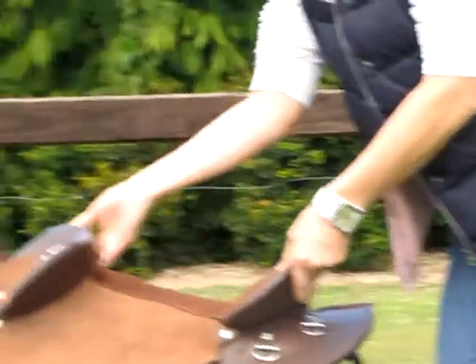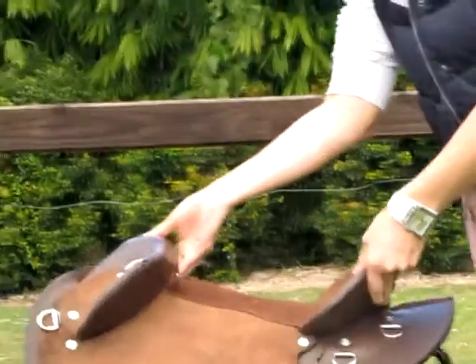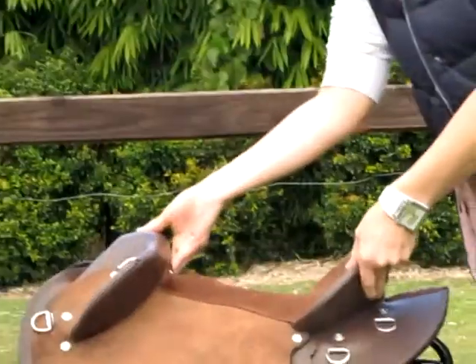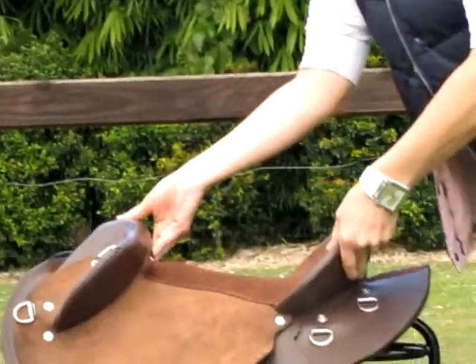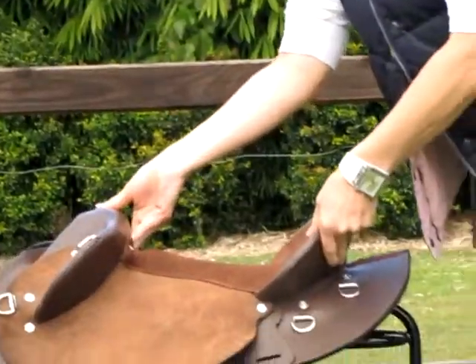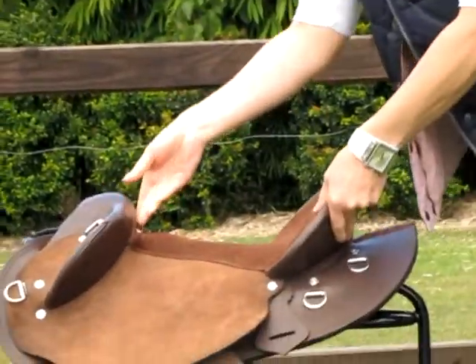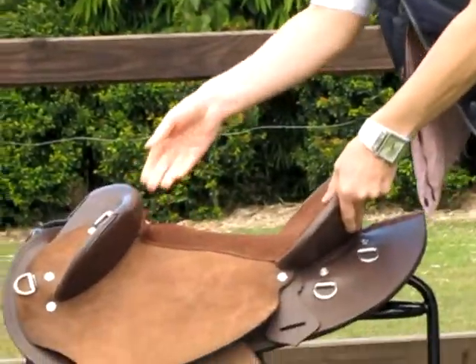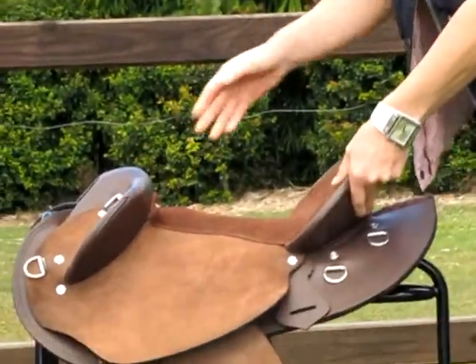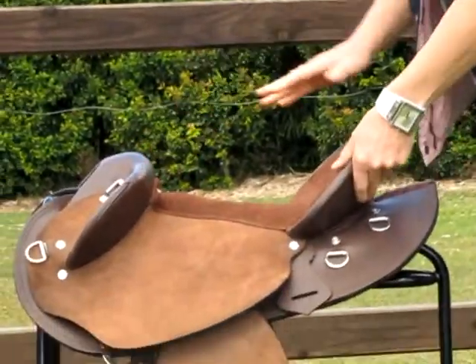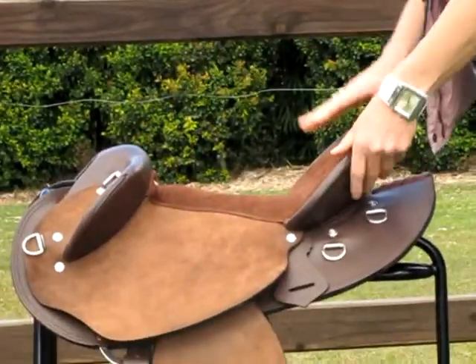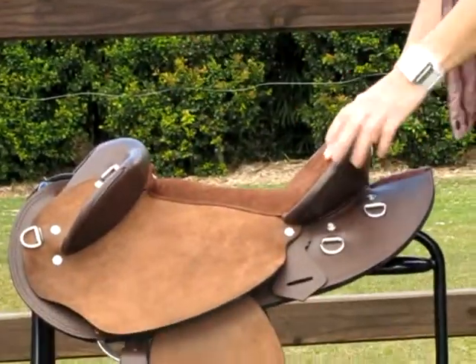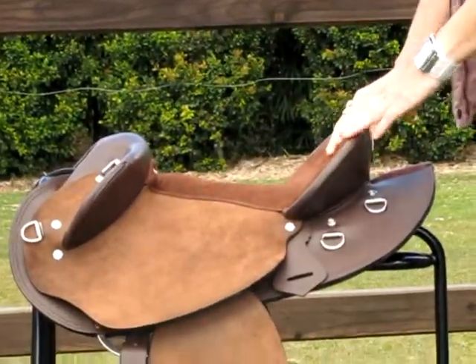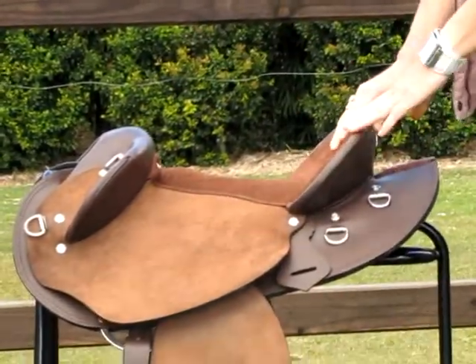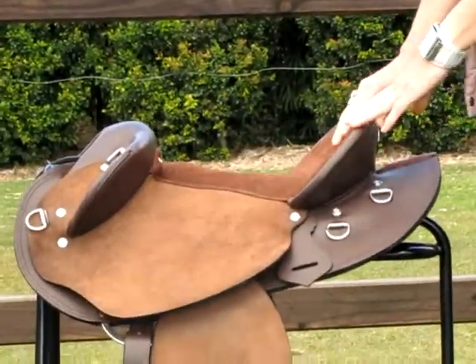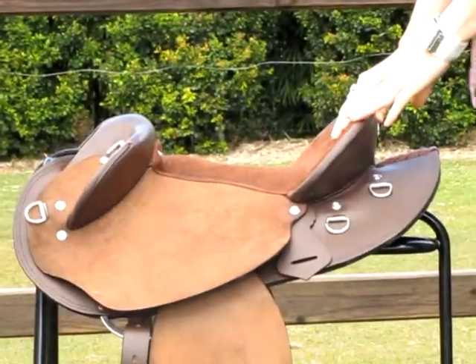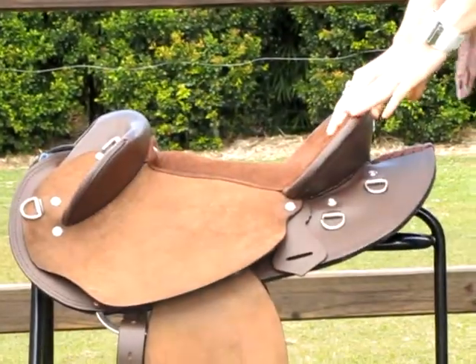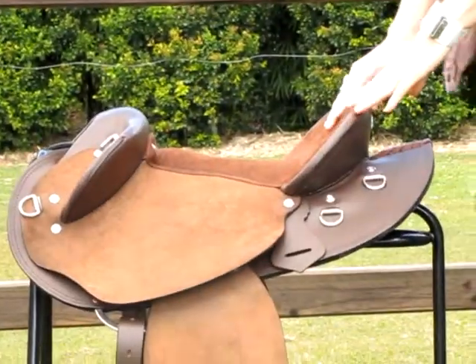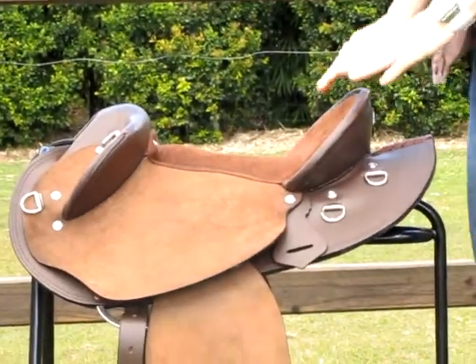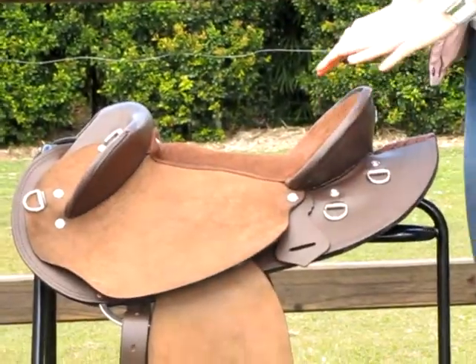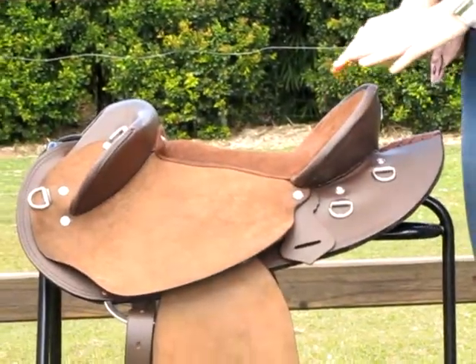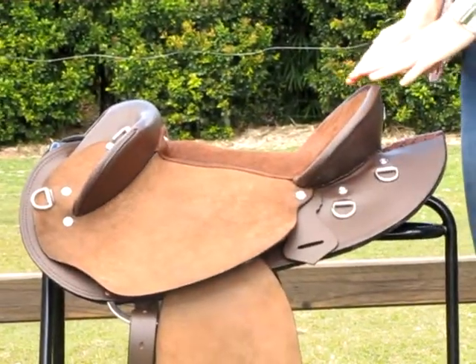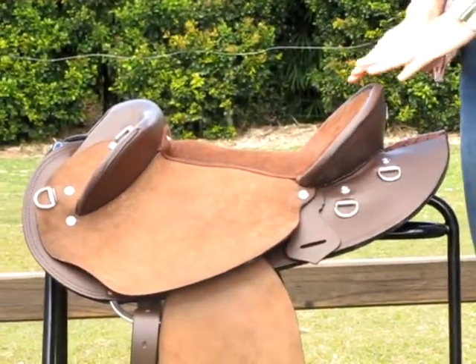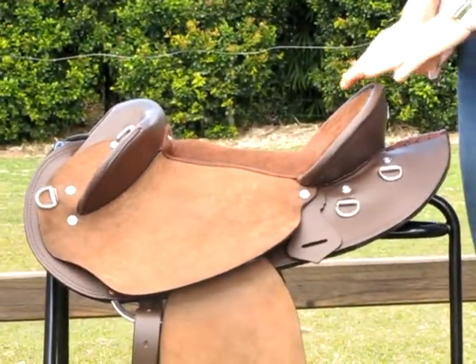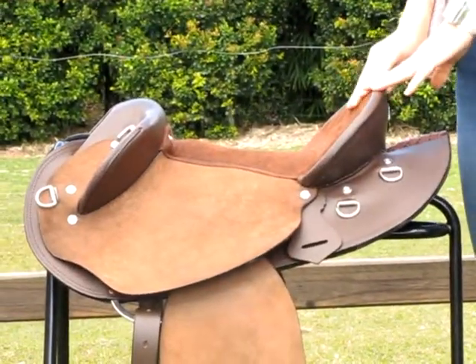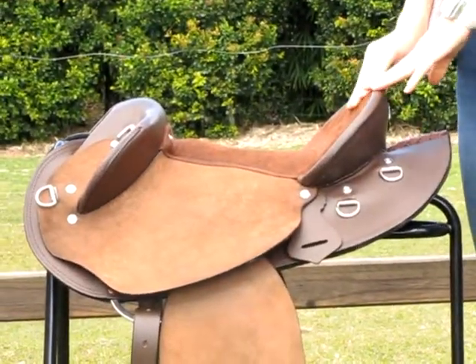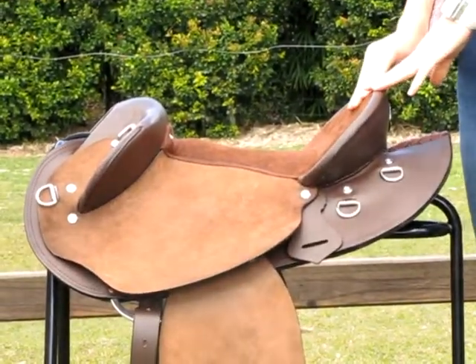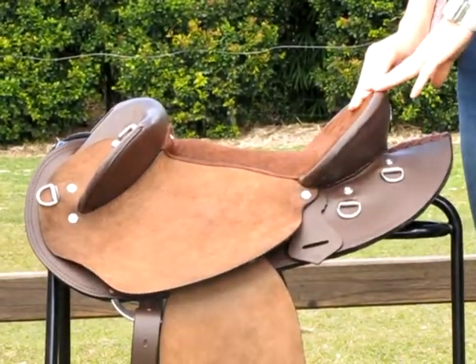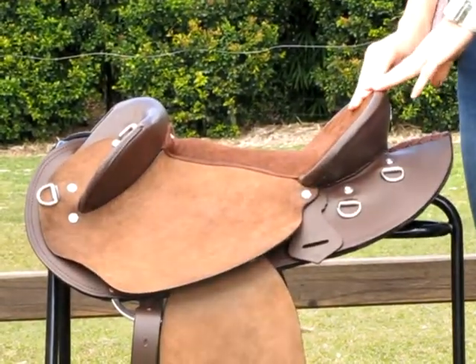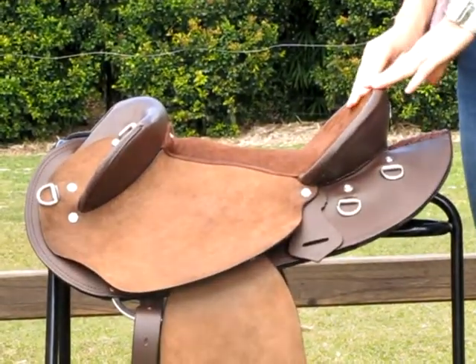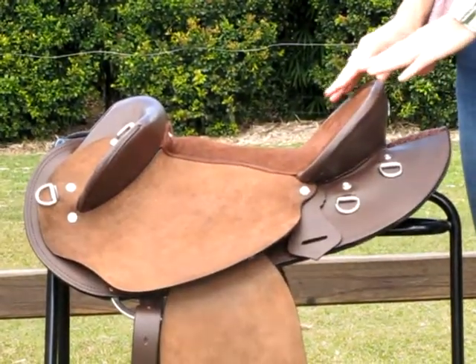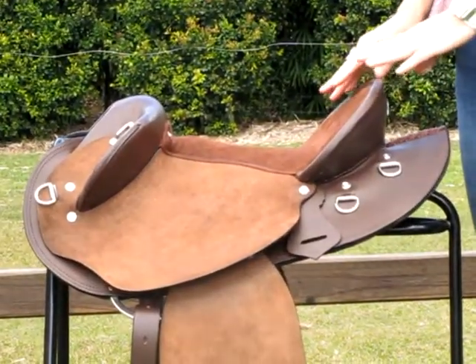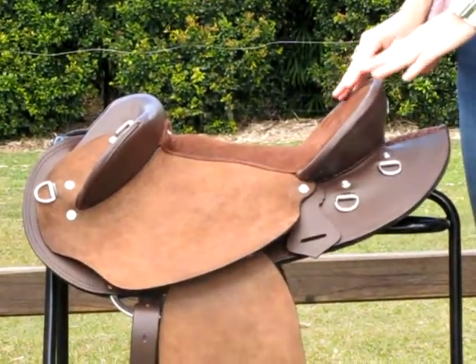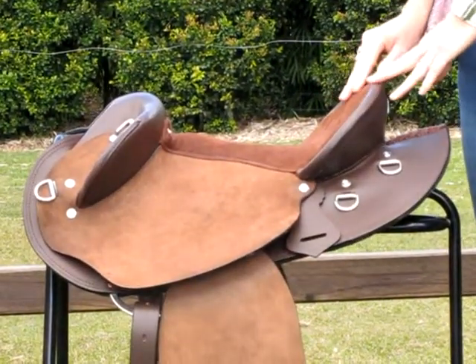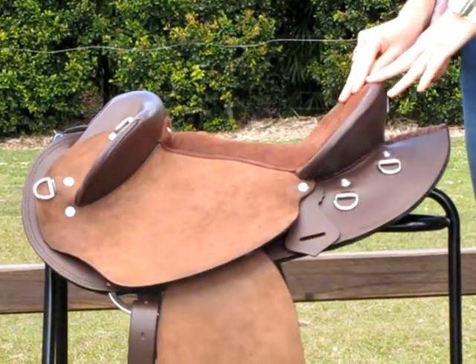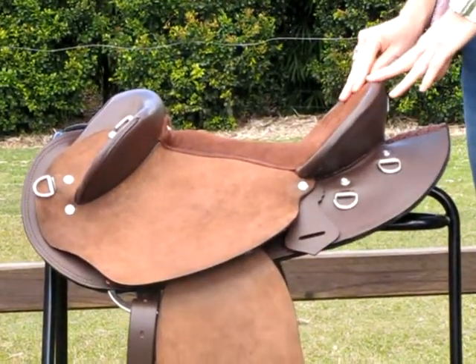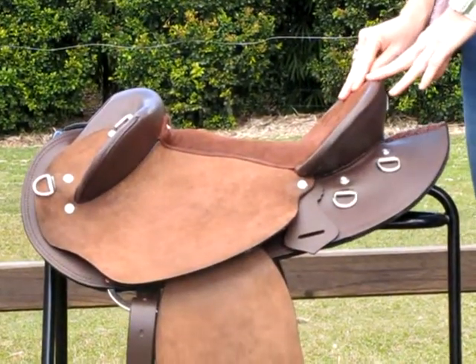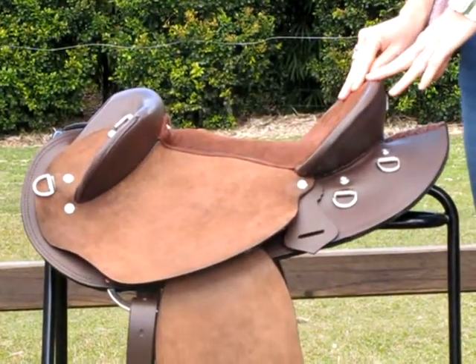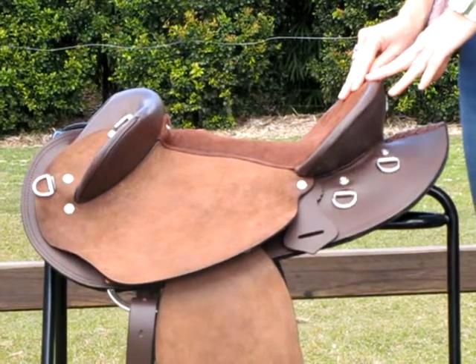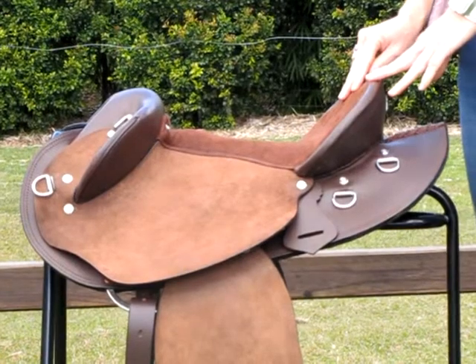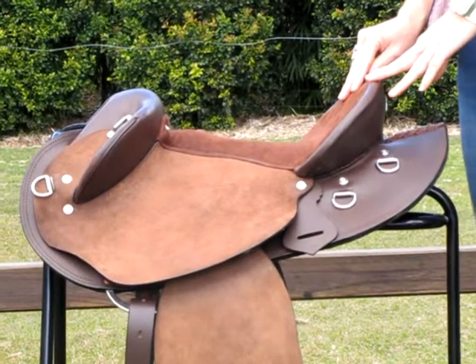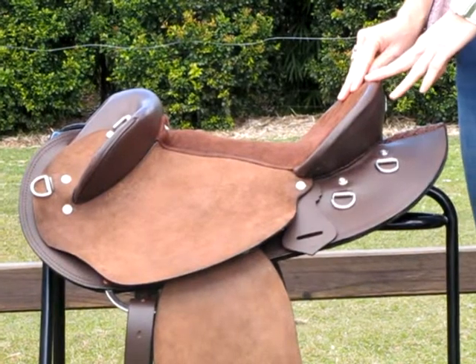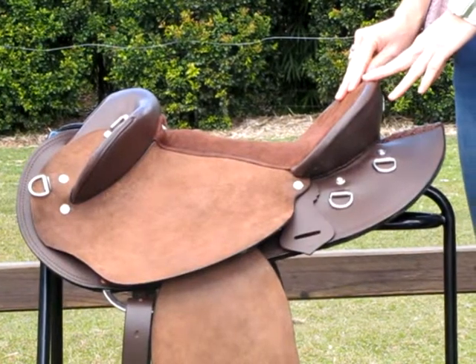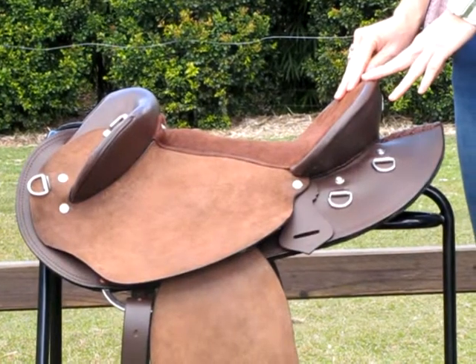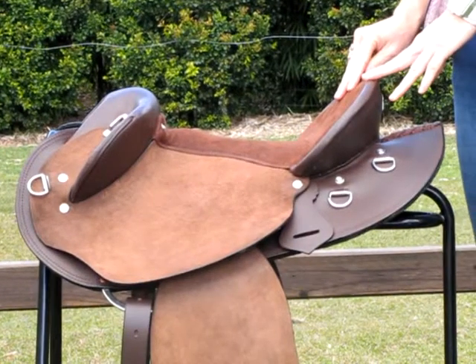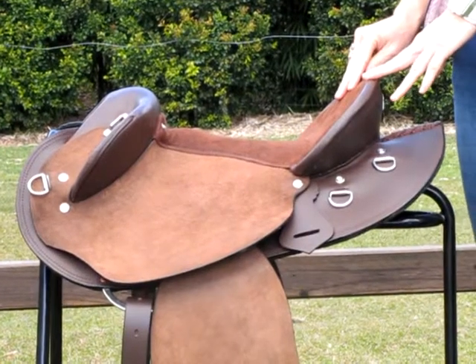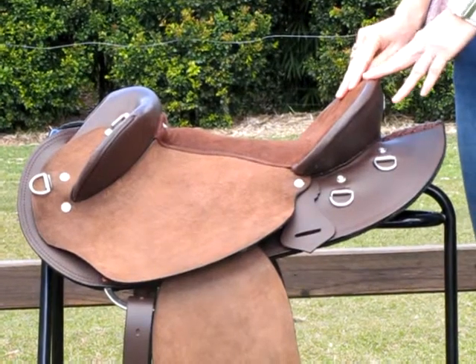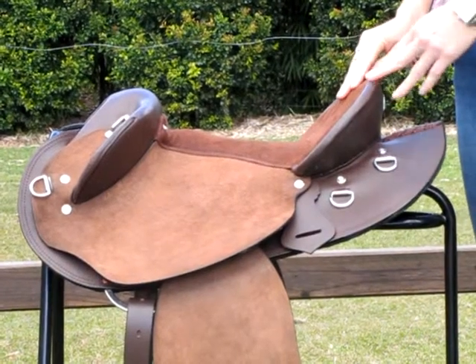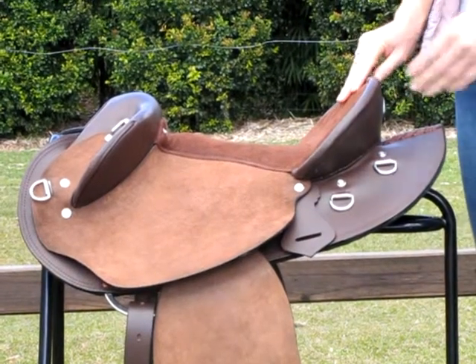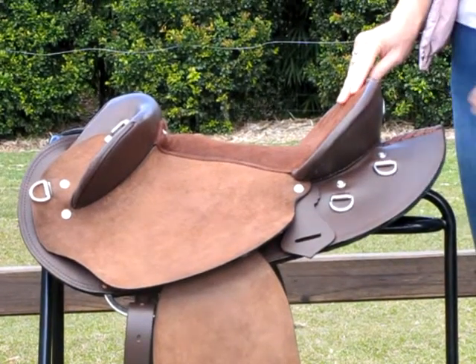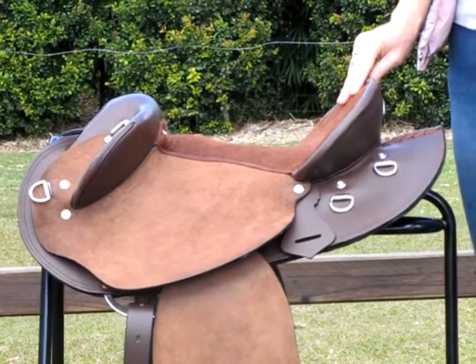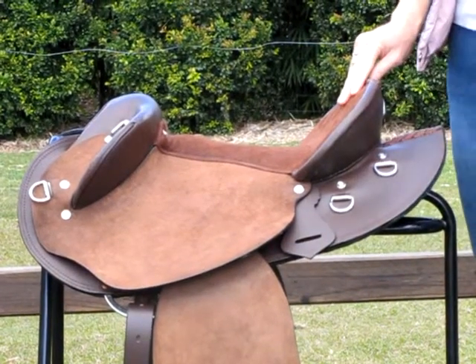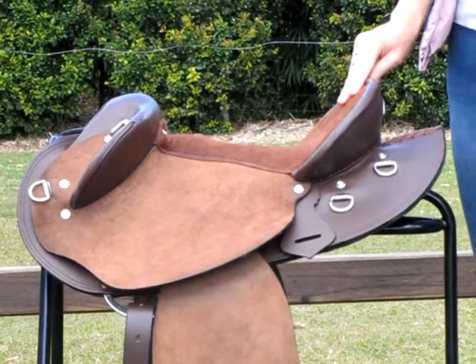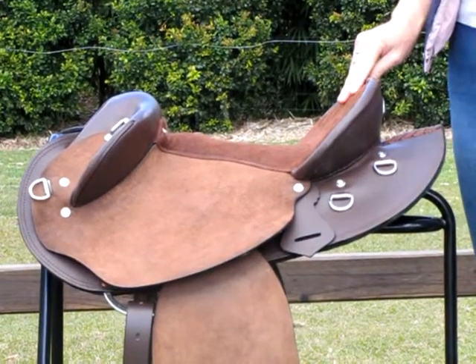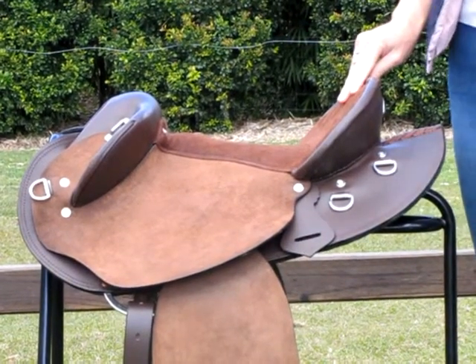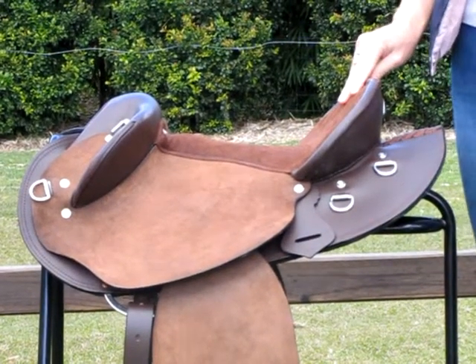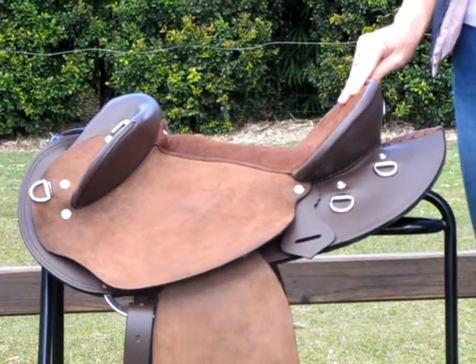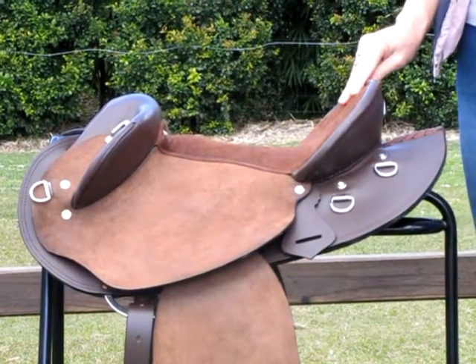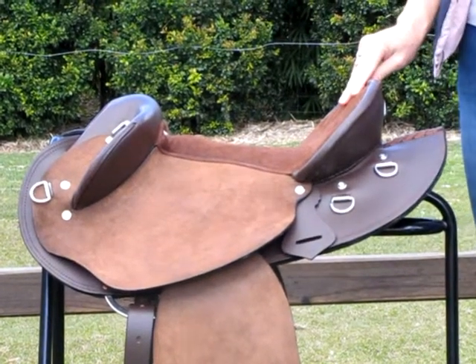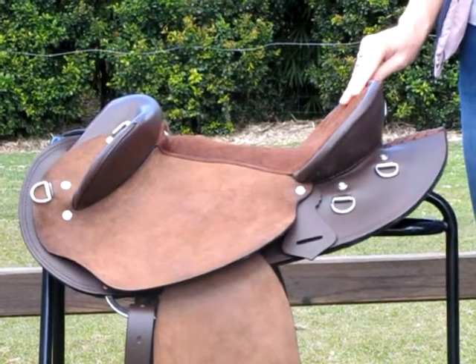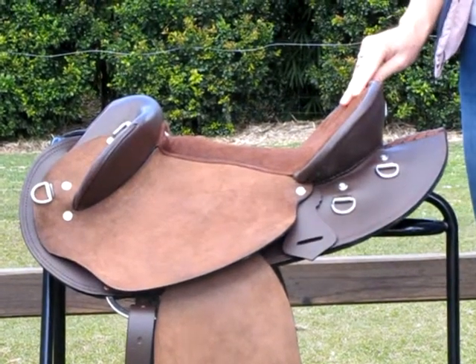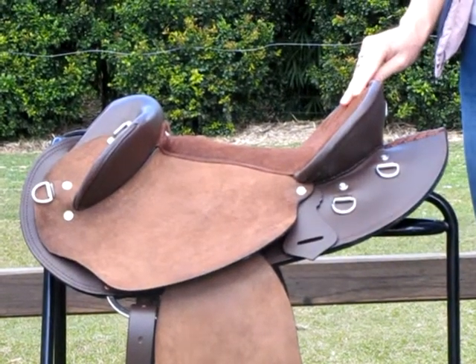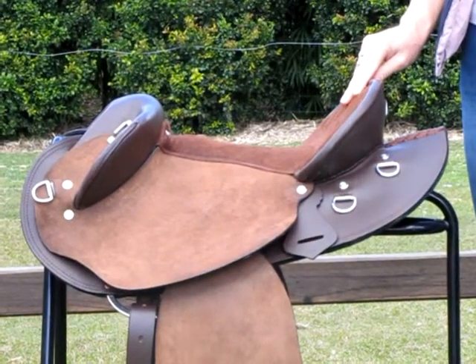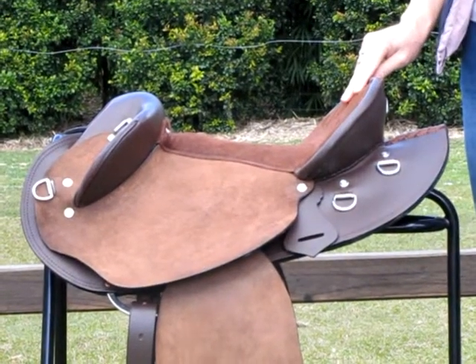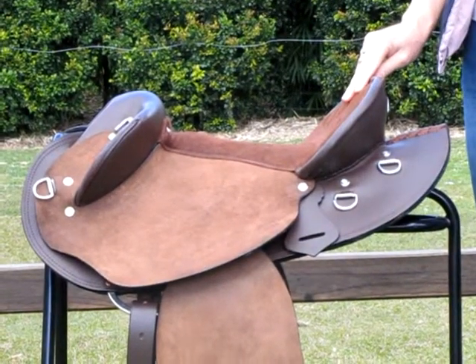This is a great all purpose saddle. It comes in three sizes and has a medium sized gullet. Thank you very much for looking at our video.